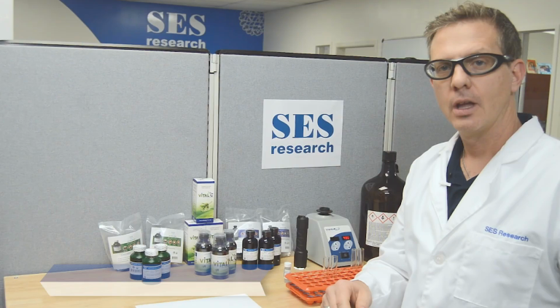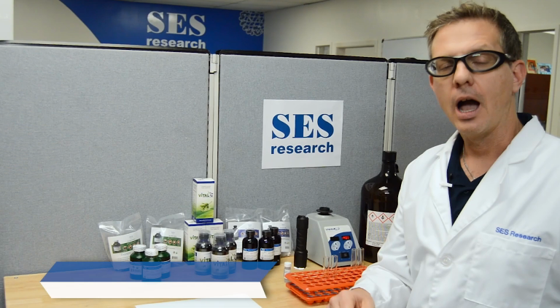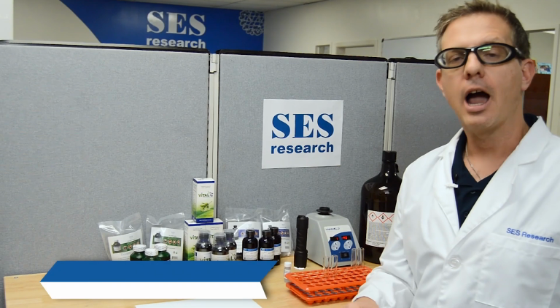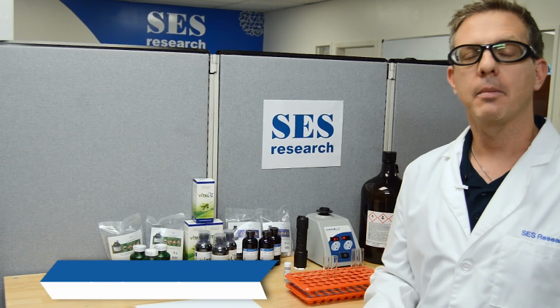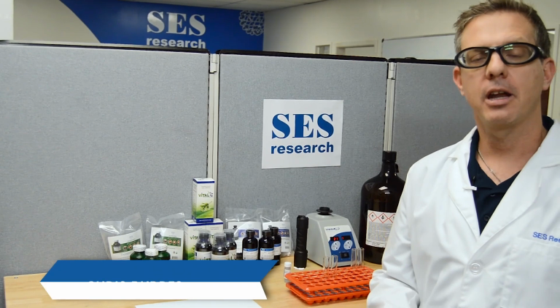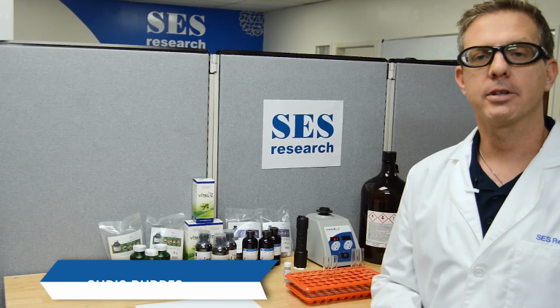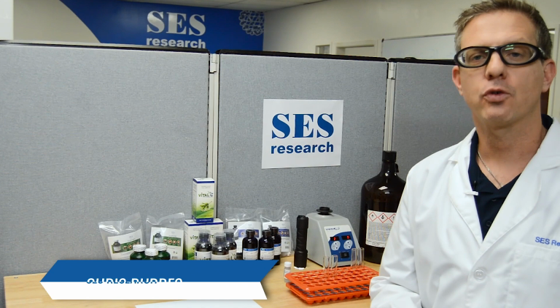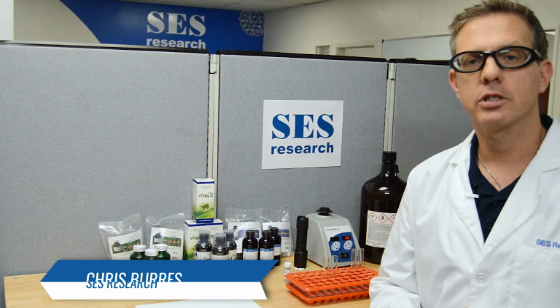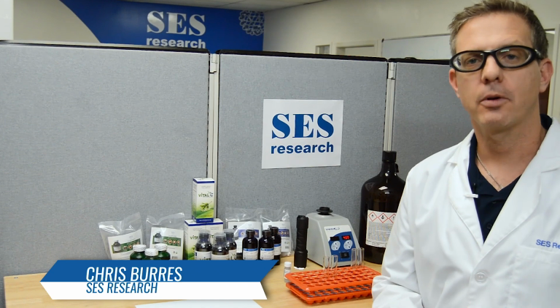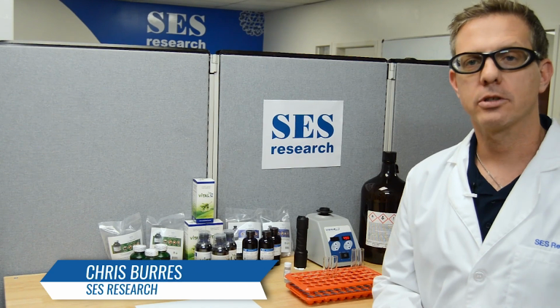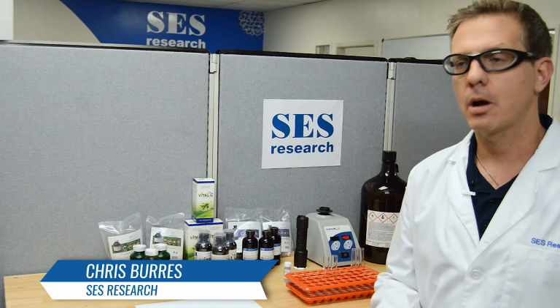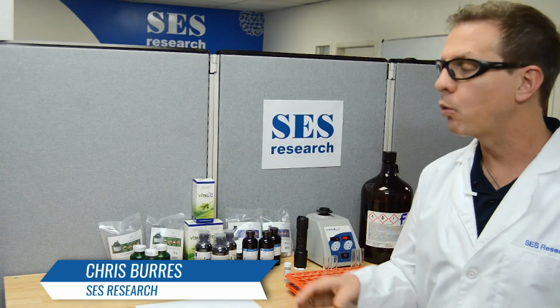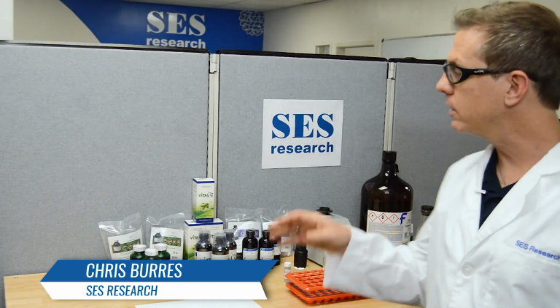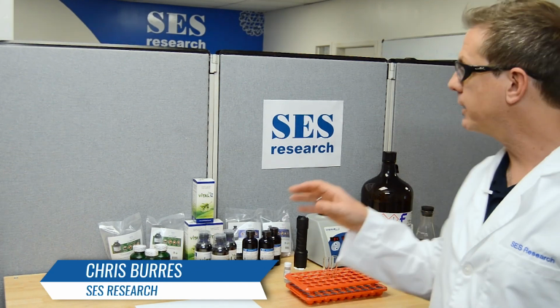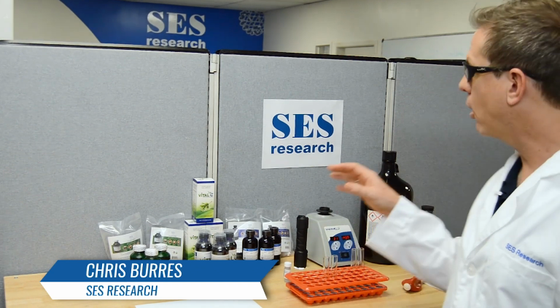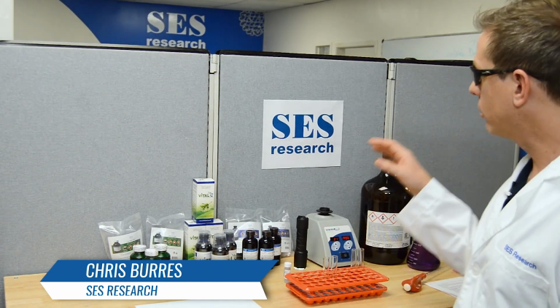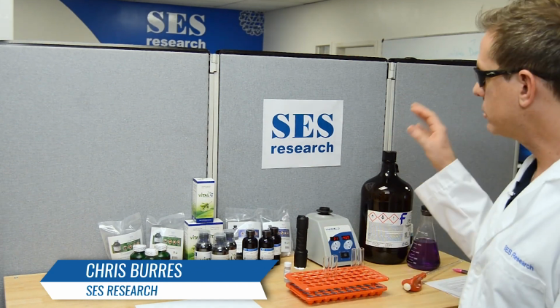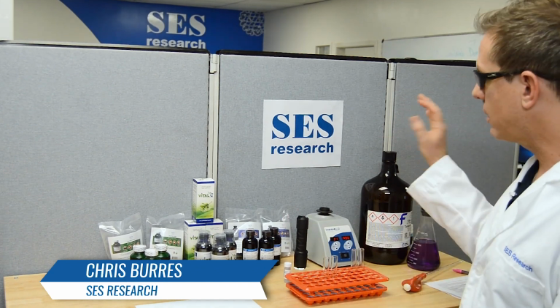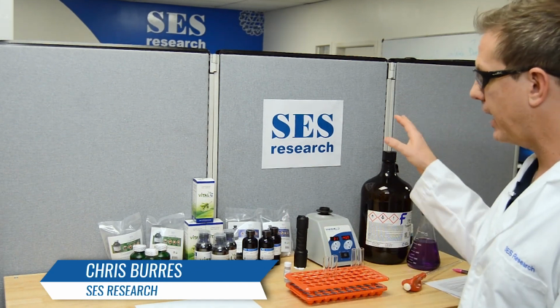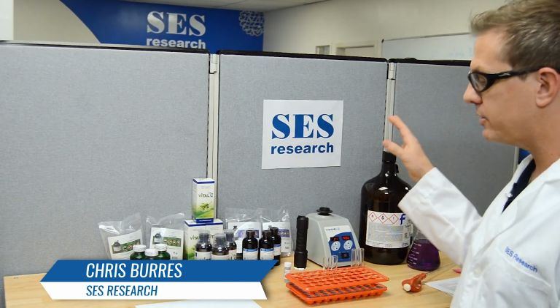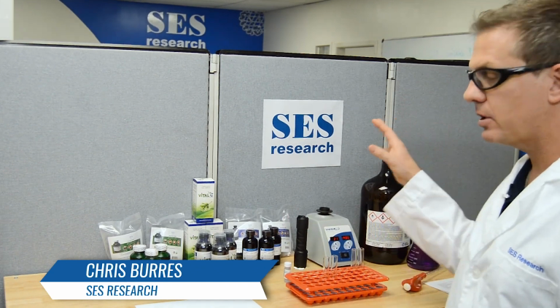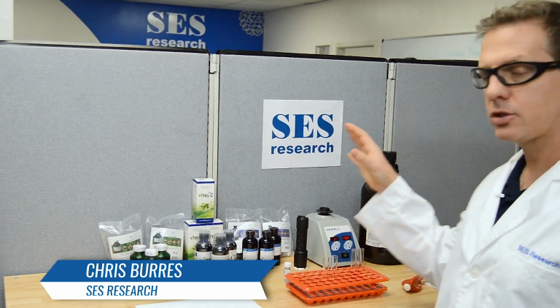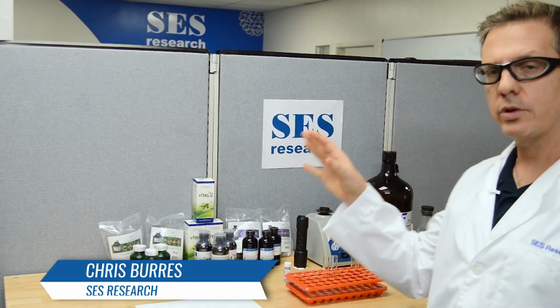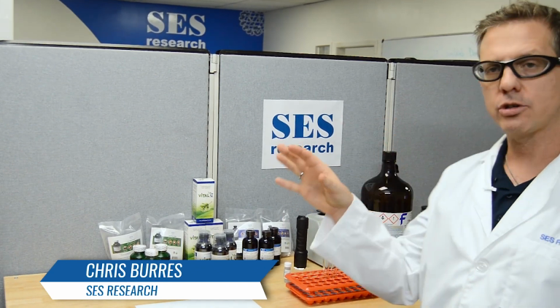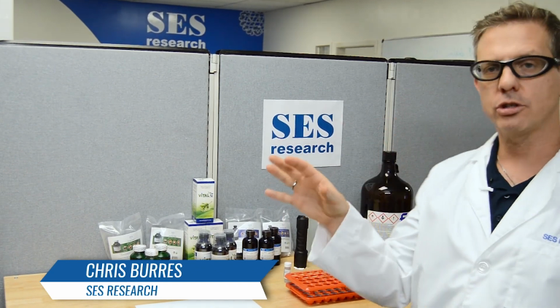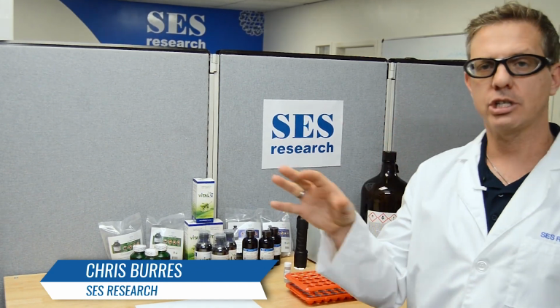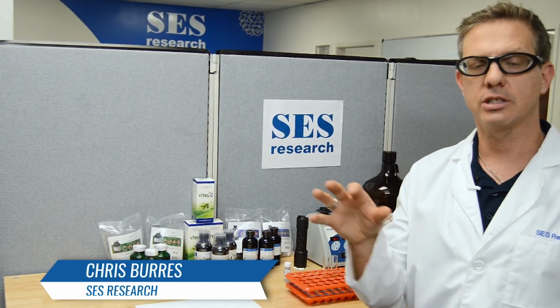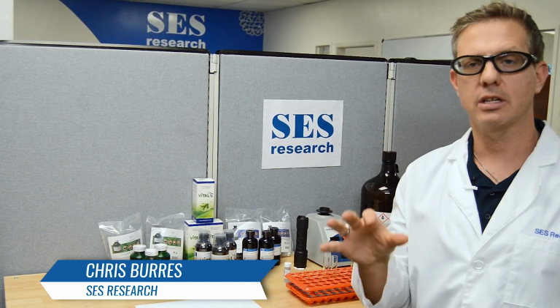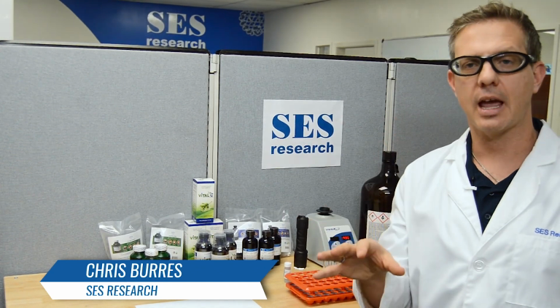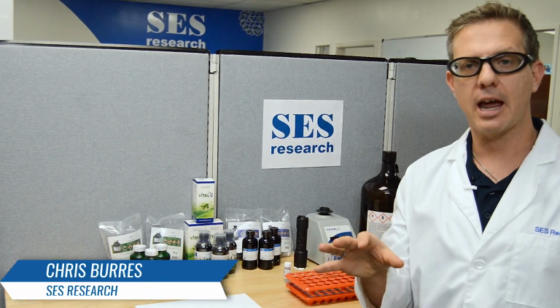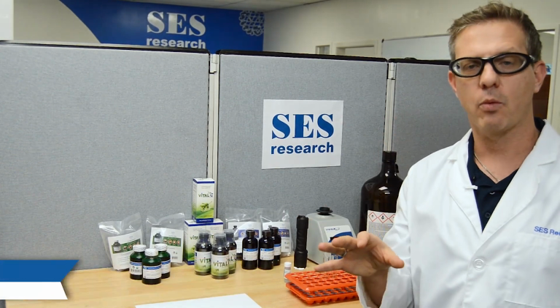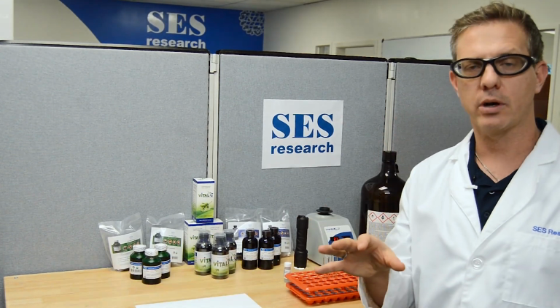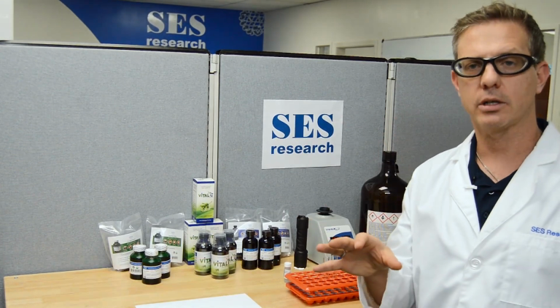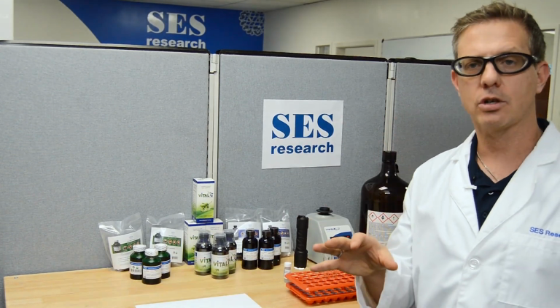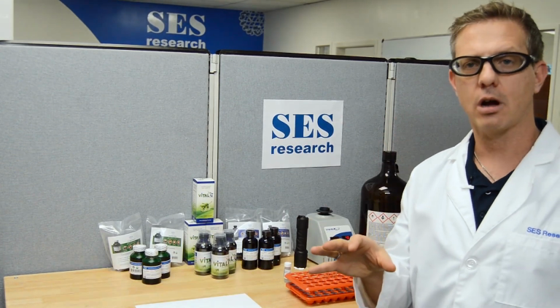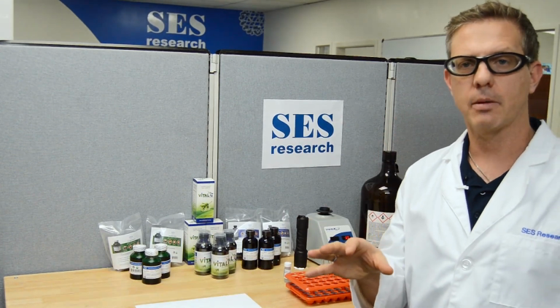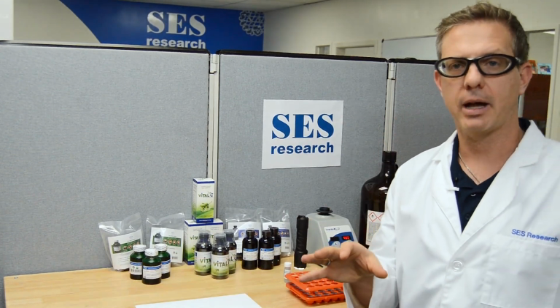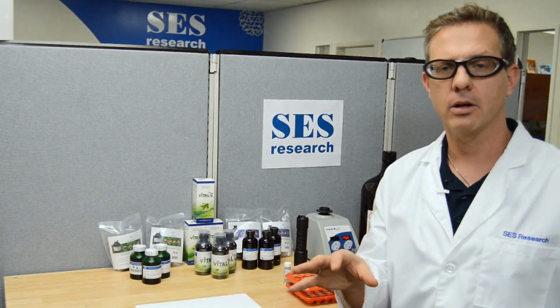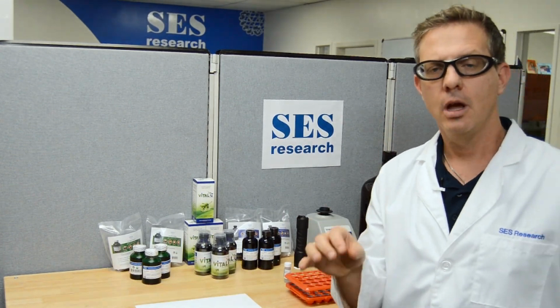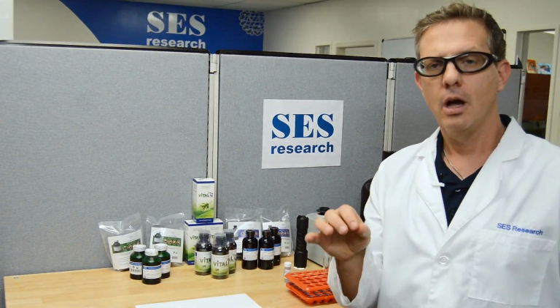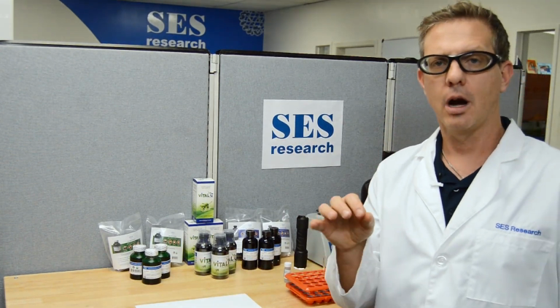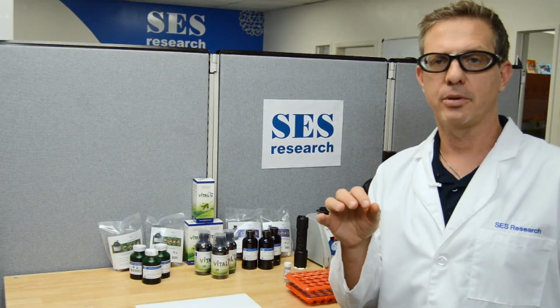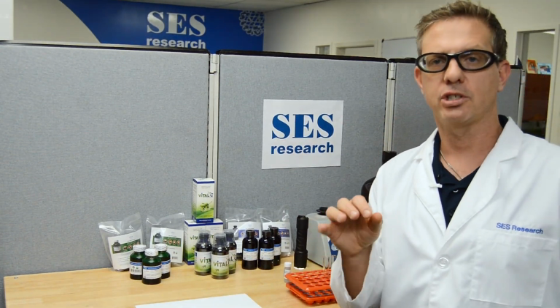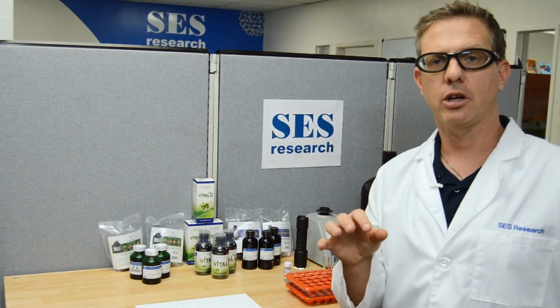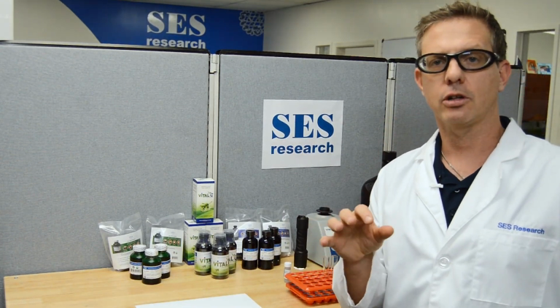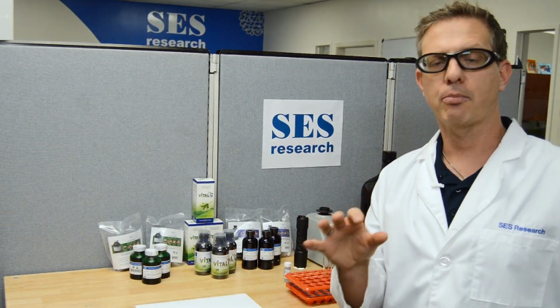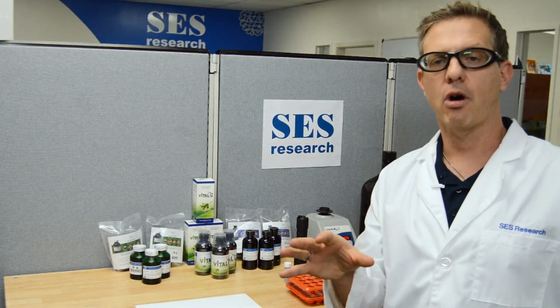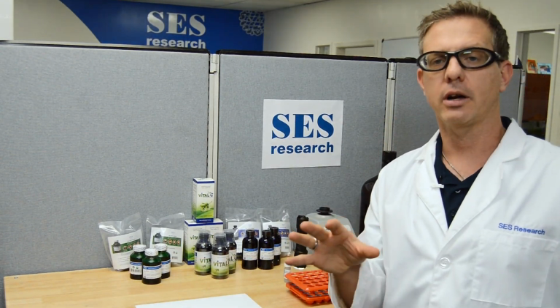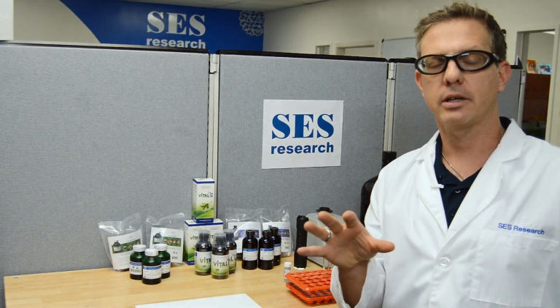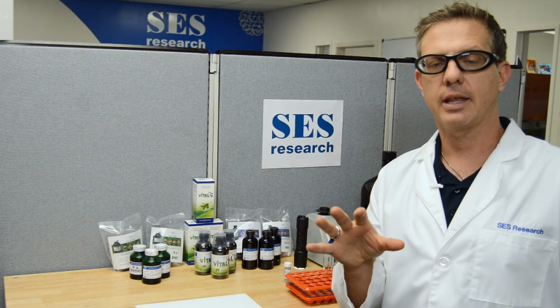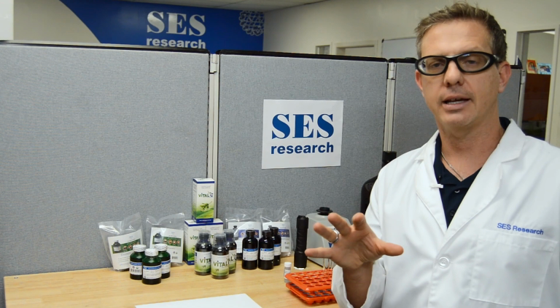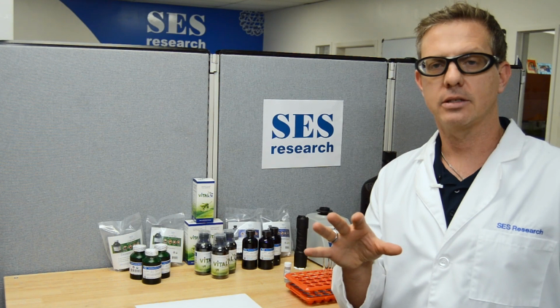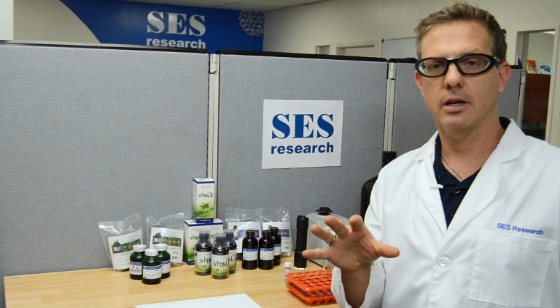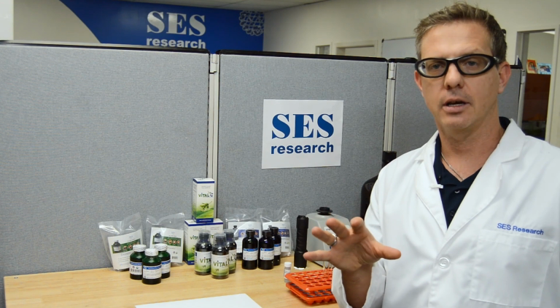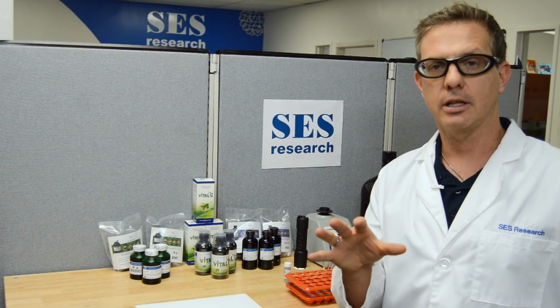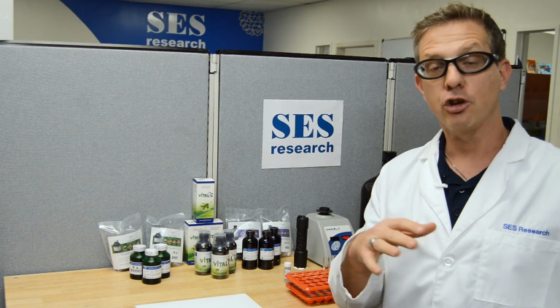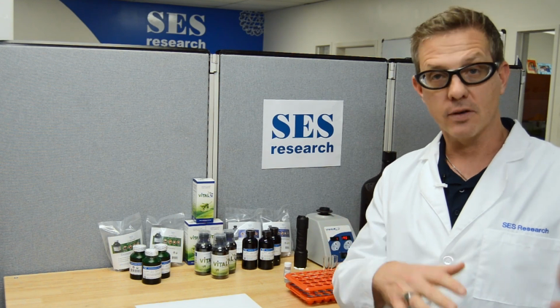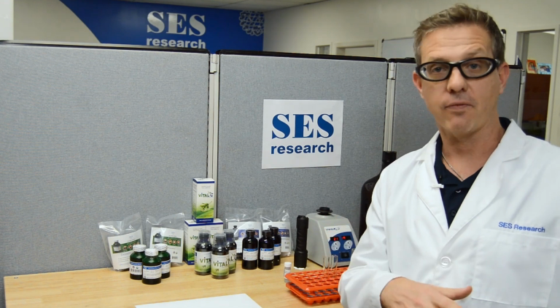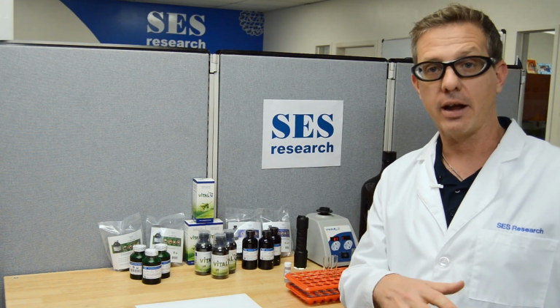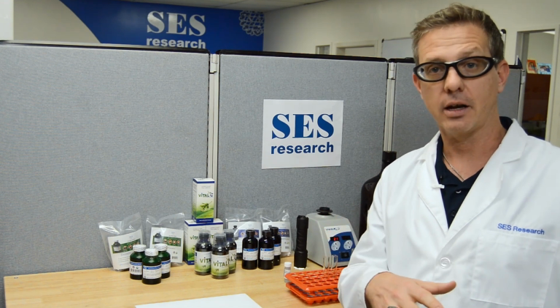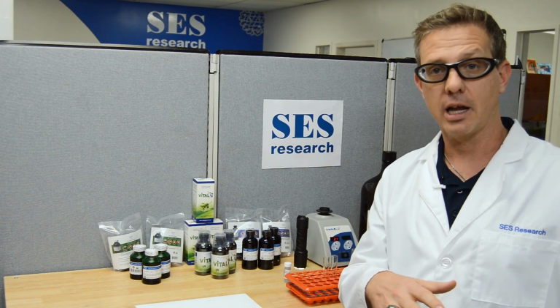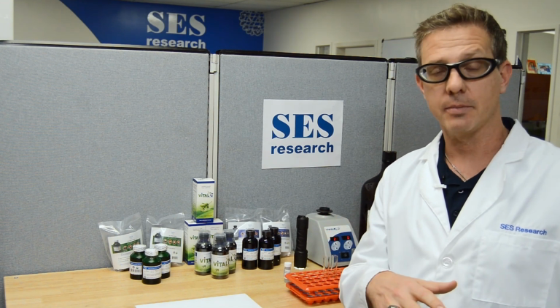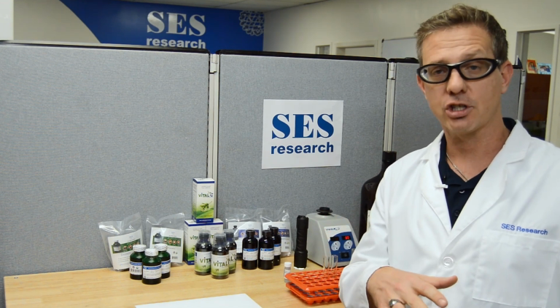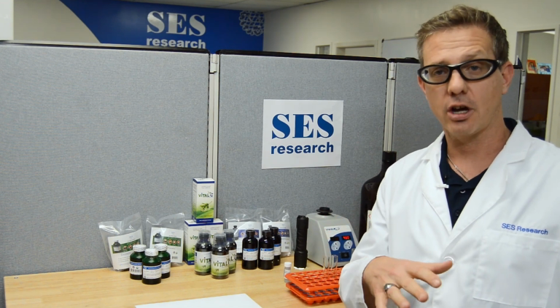Hi, my name is Chris Burse. I'm one of the owners of SES Research and today I wanted to talk about a particular product that you can find on Amazon.